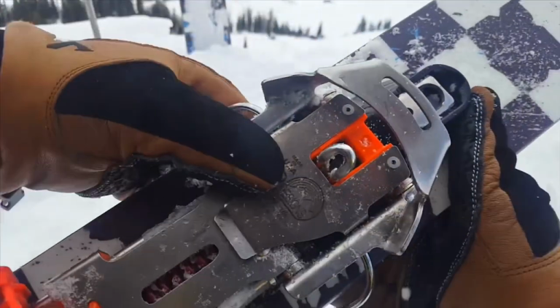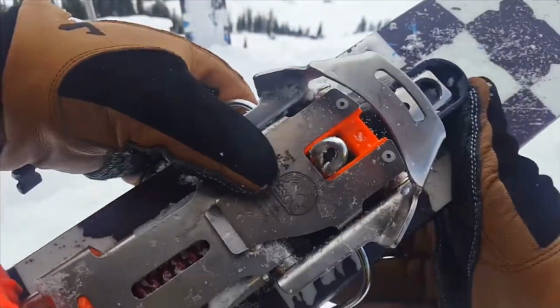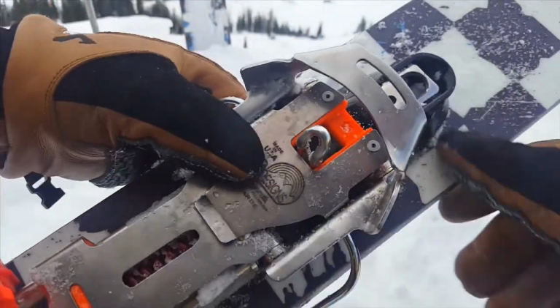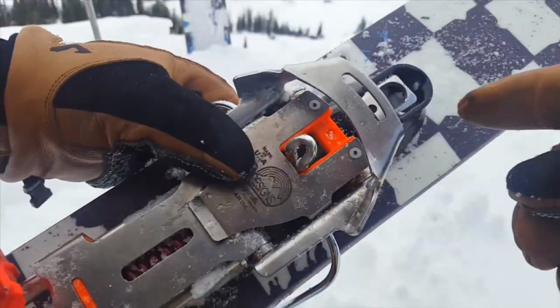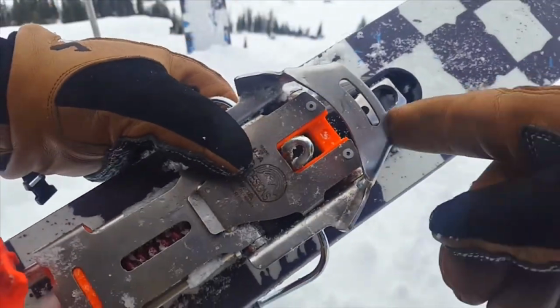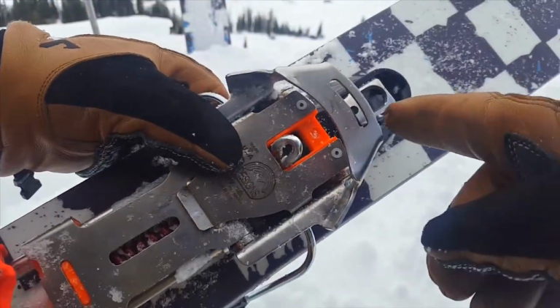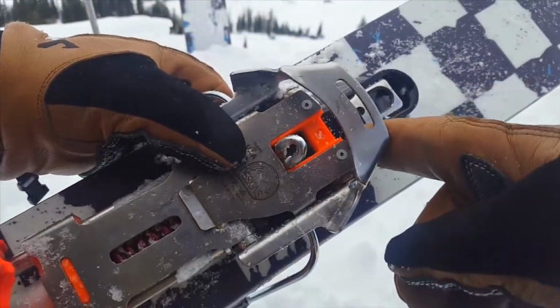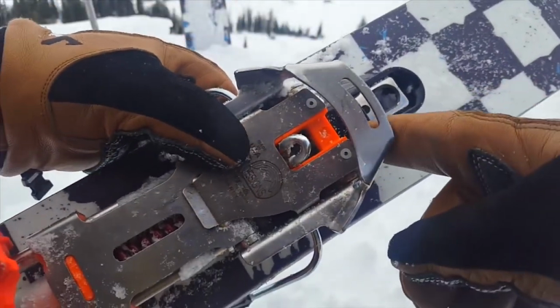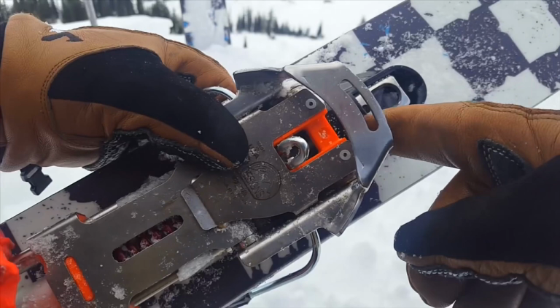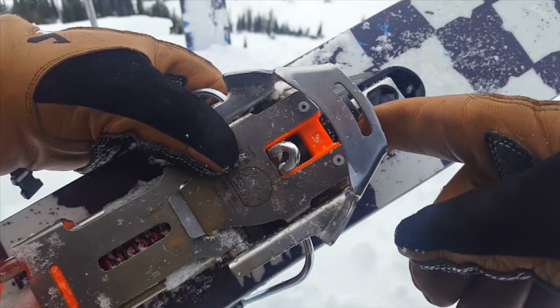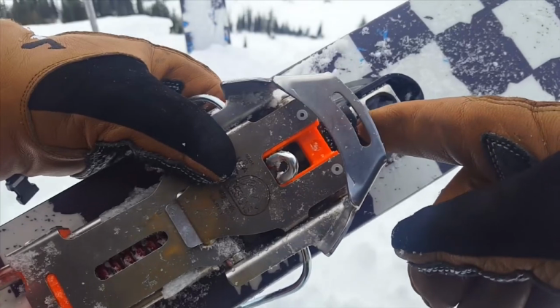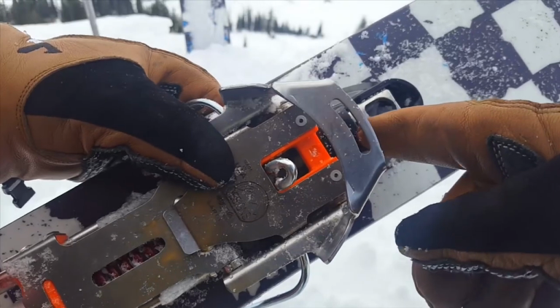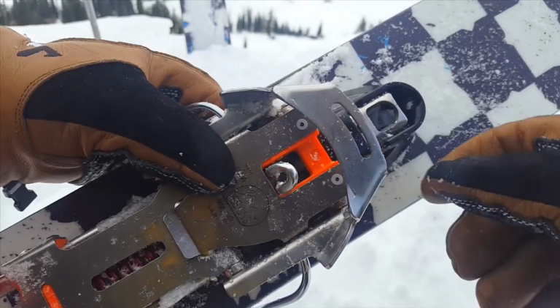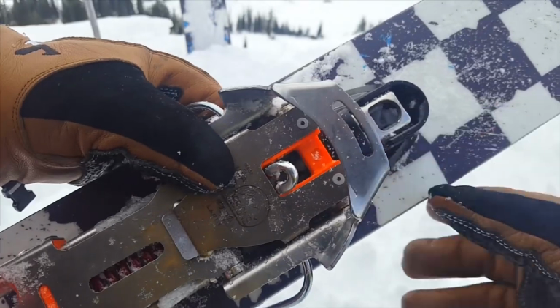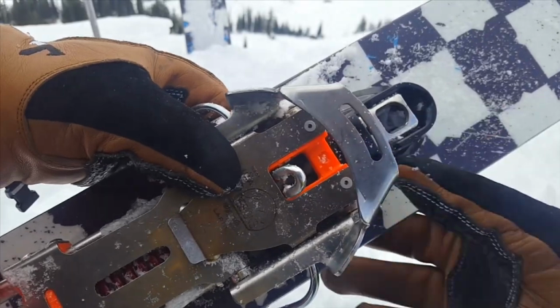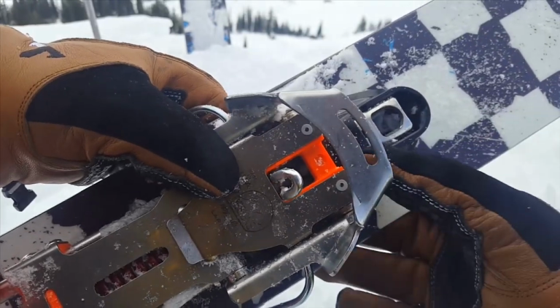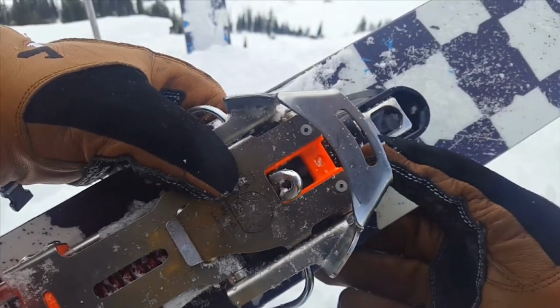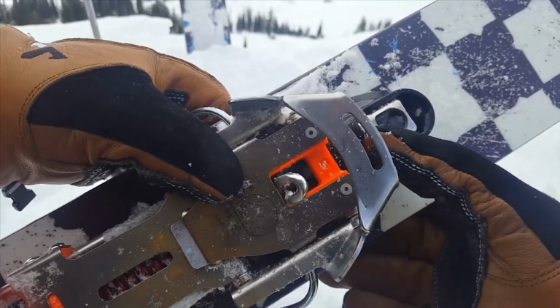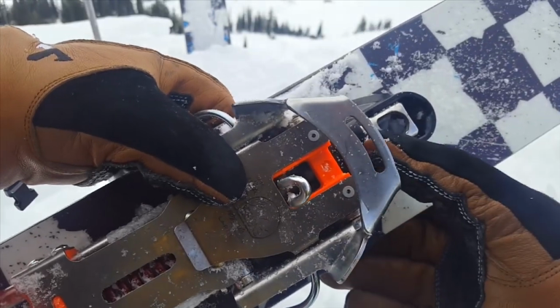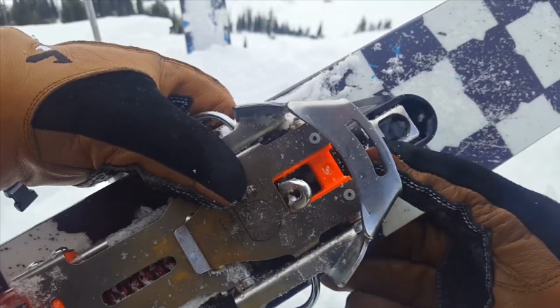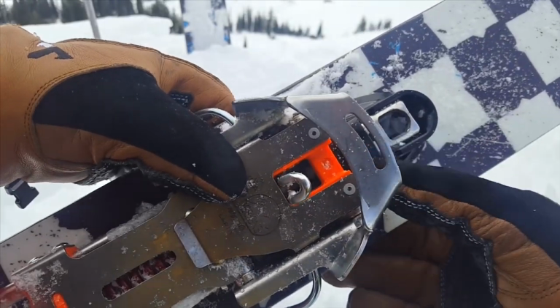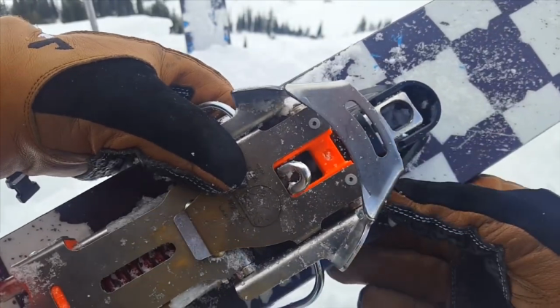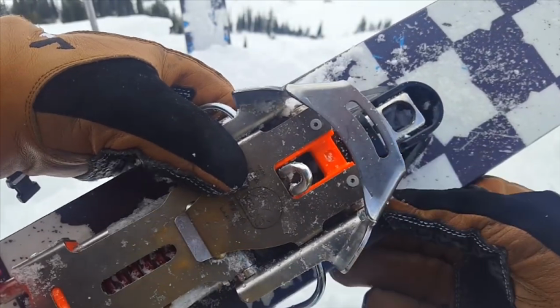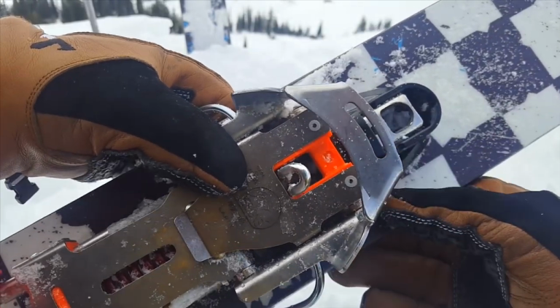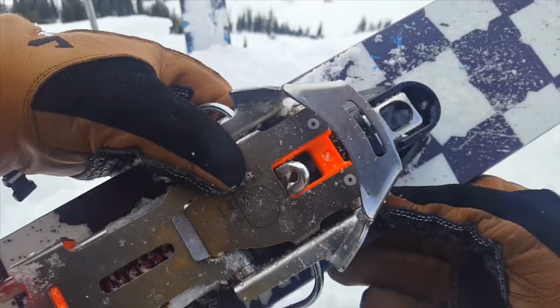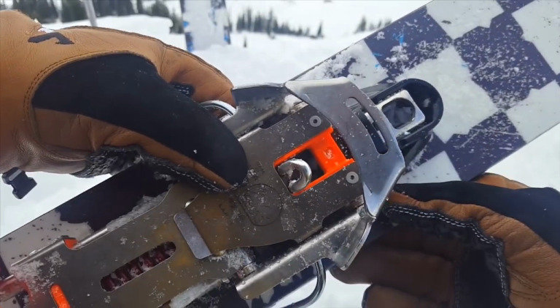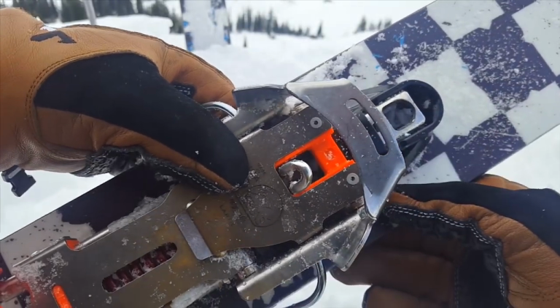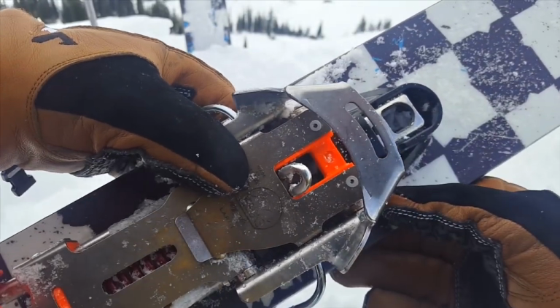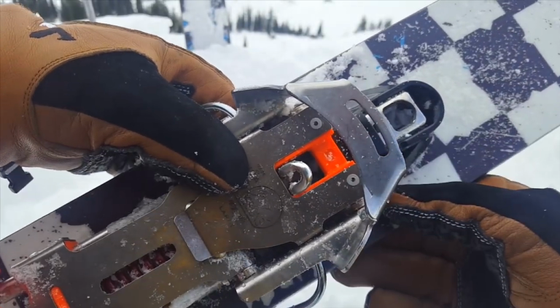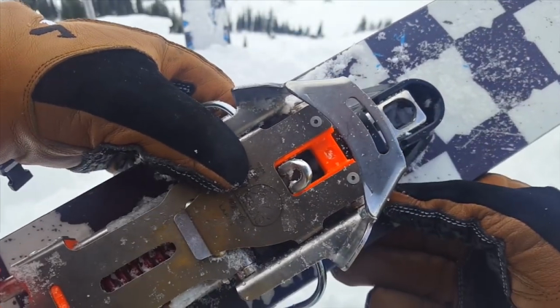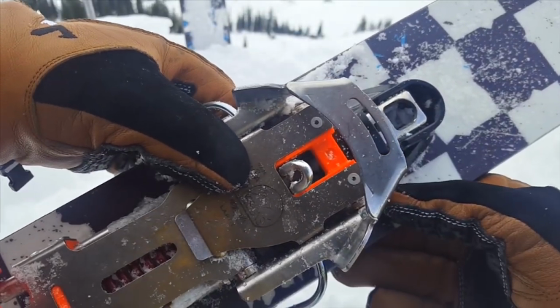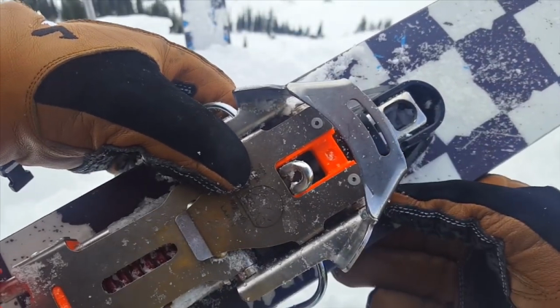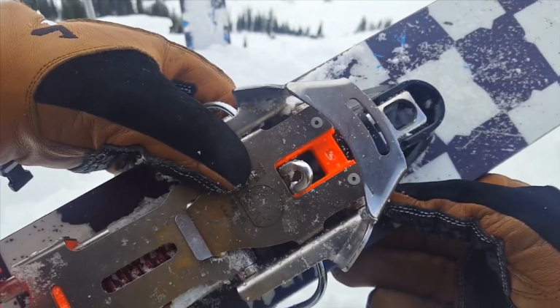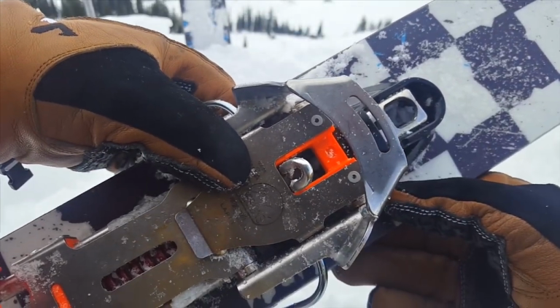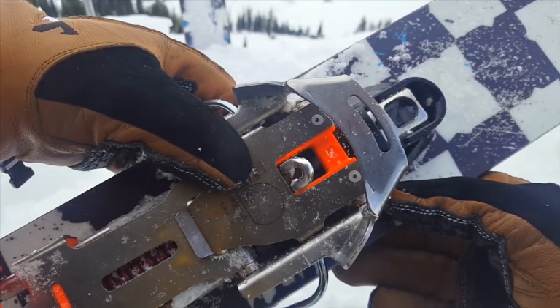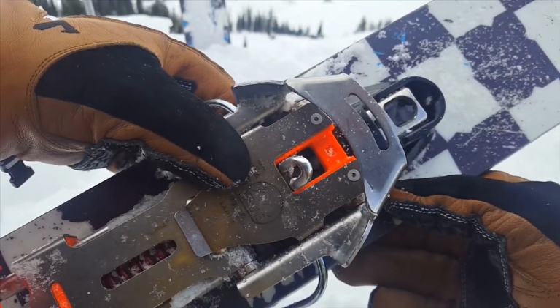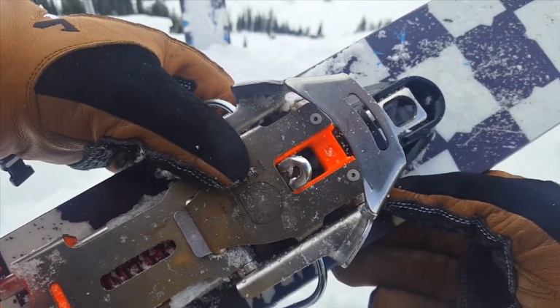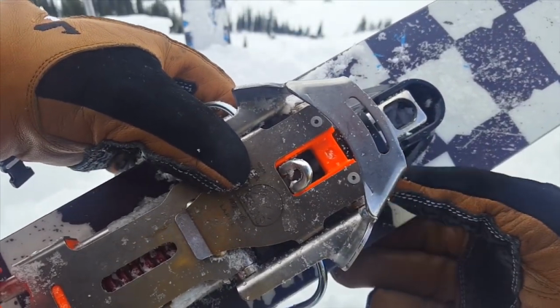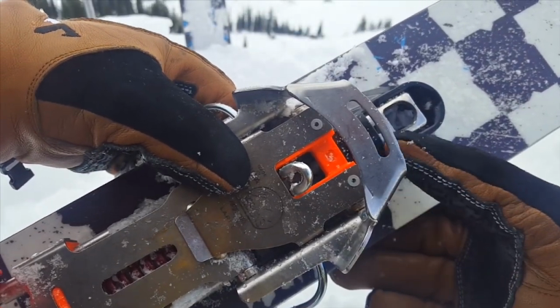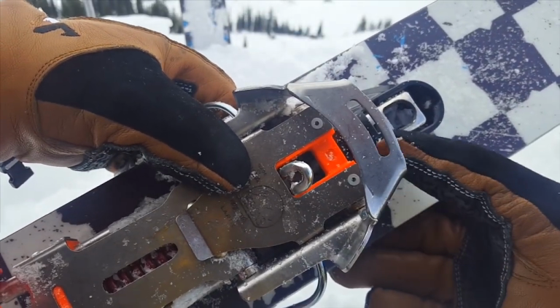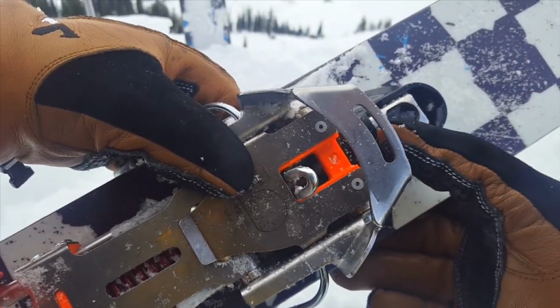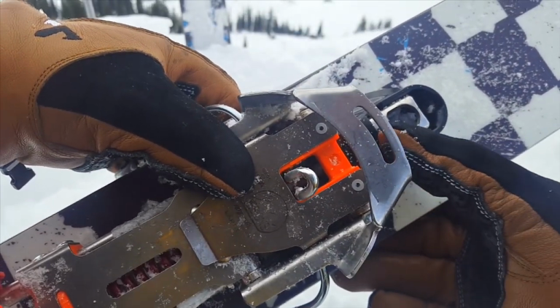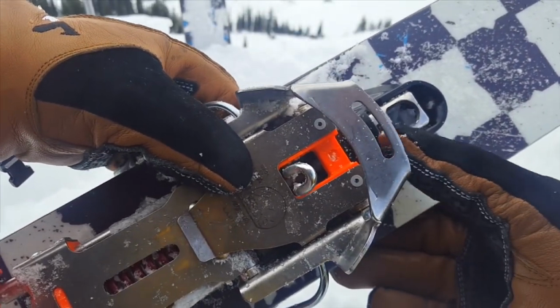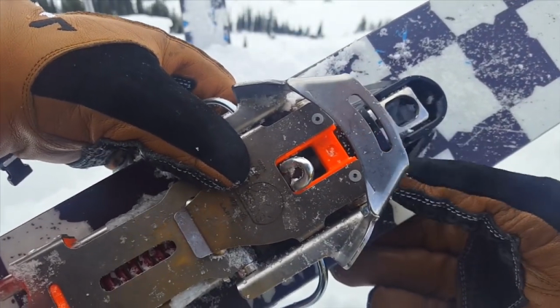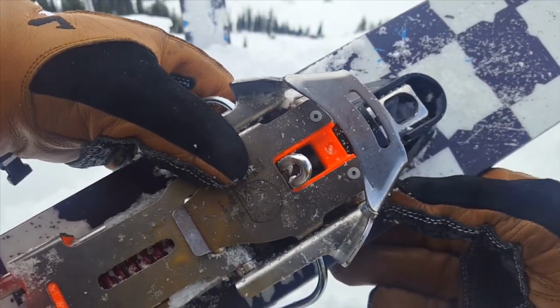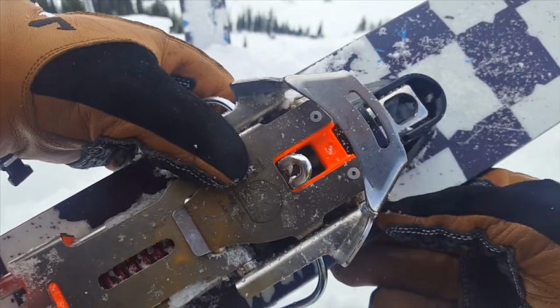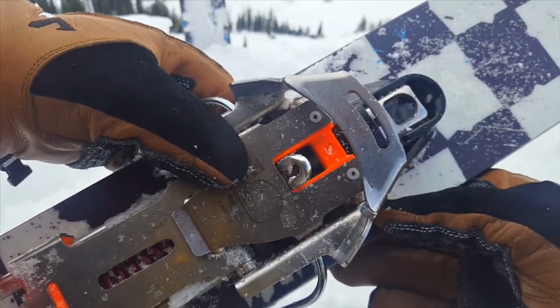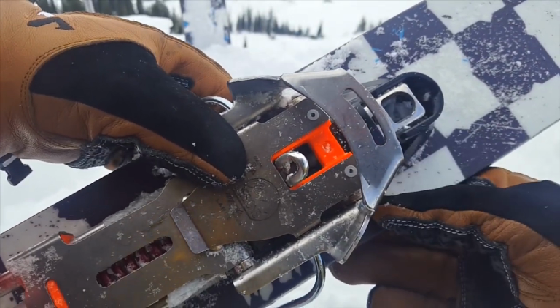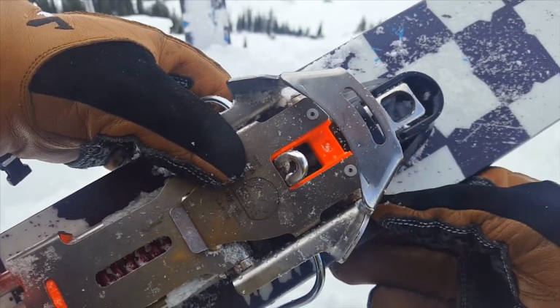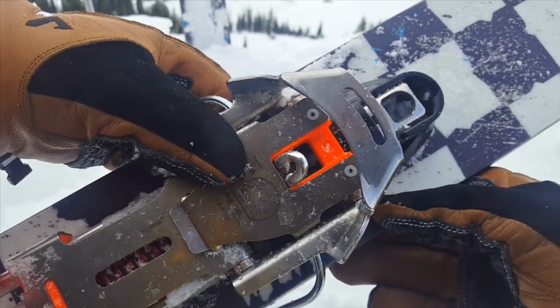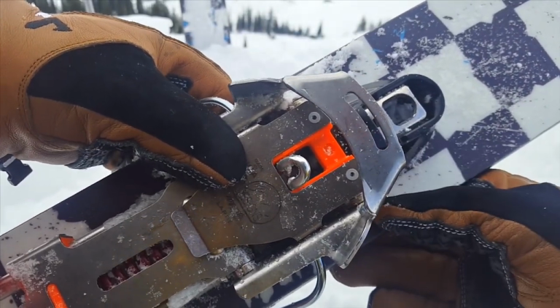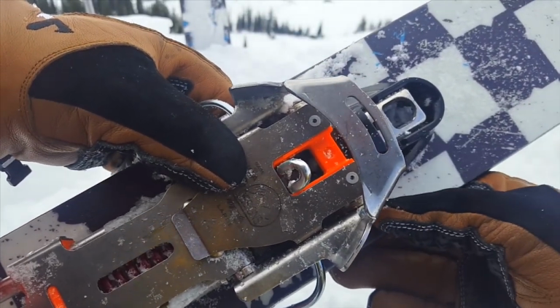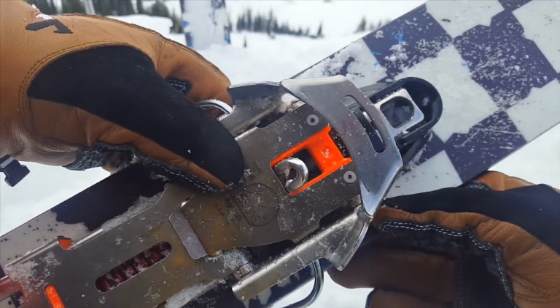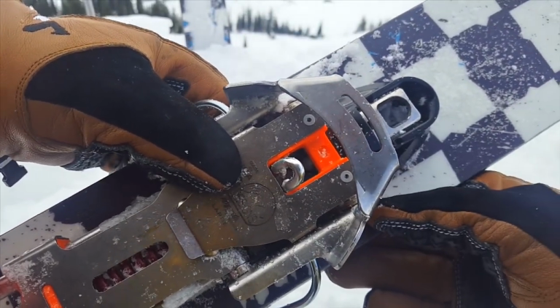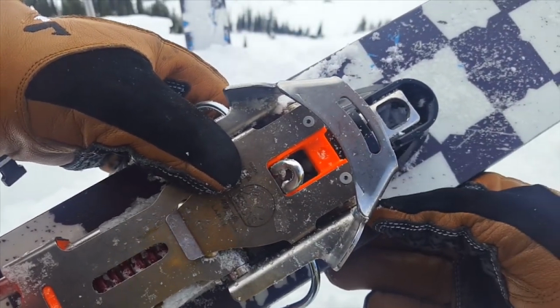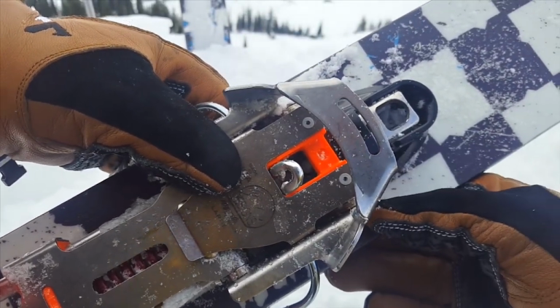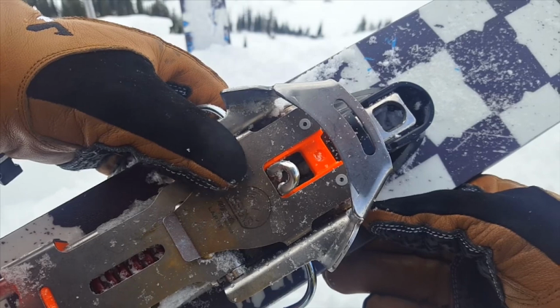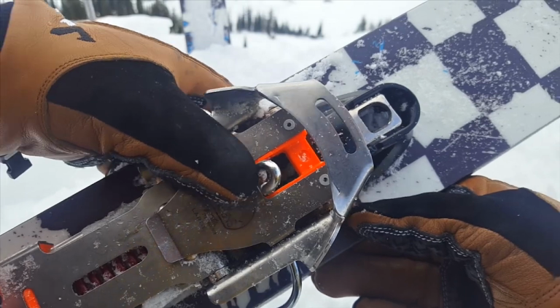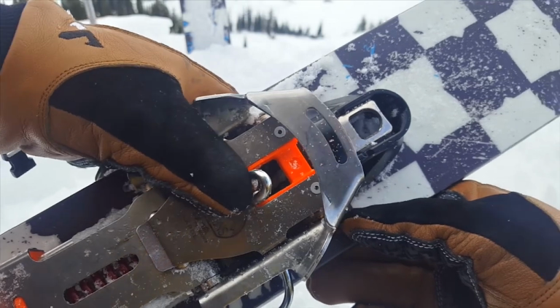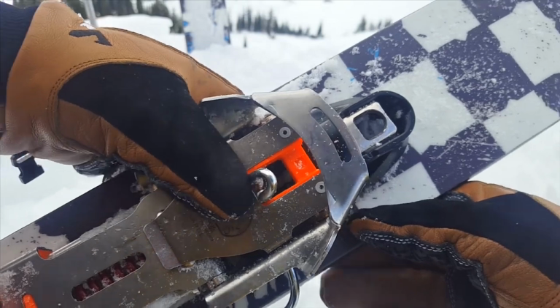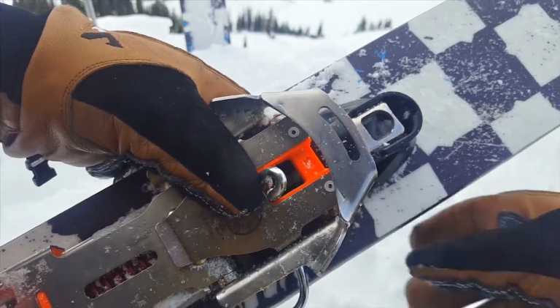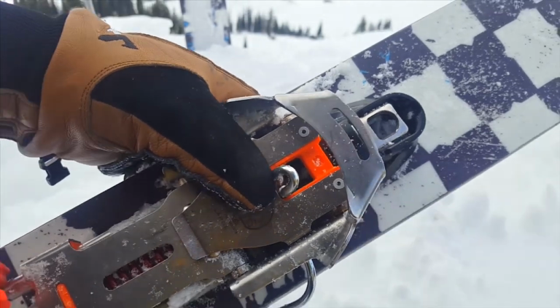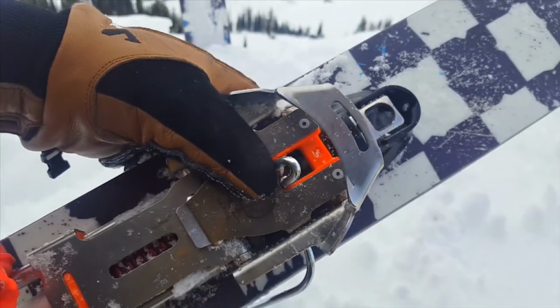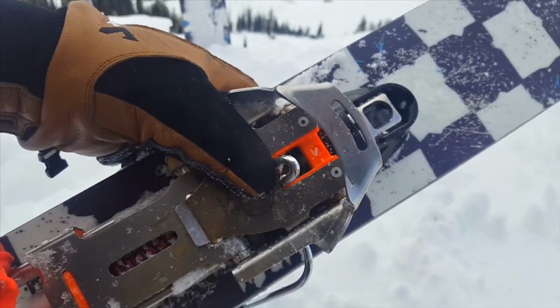This binding also has a small hole on the front of the tour mechanism to let you know when it's fully engaged in ski mode.